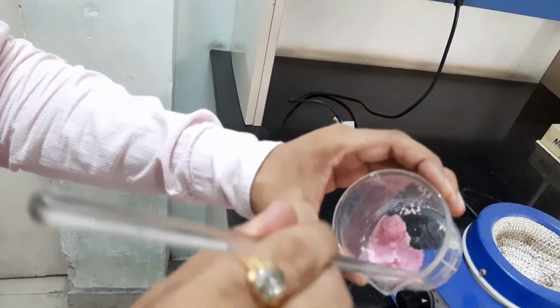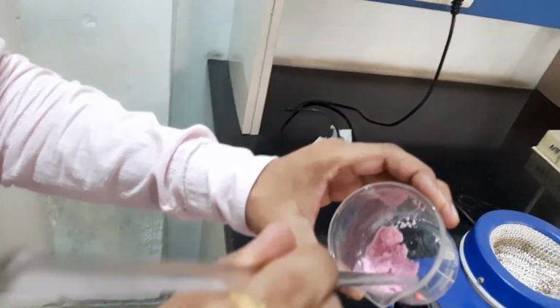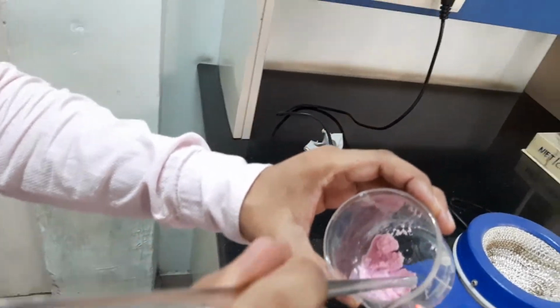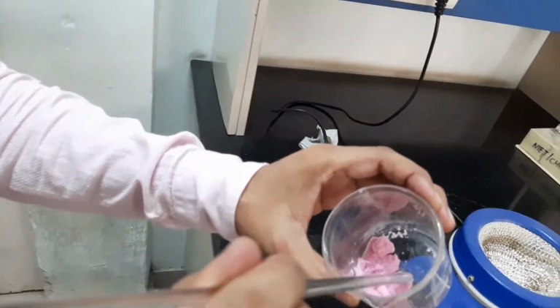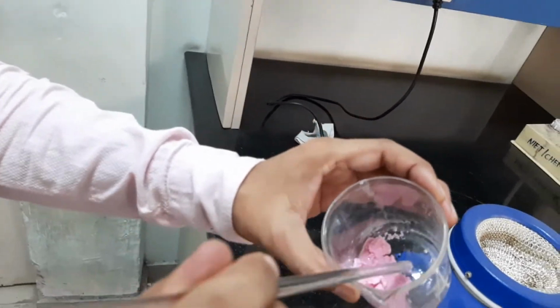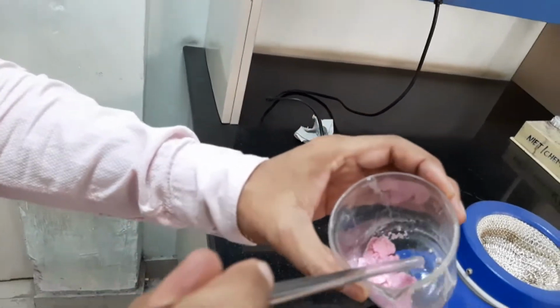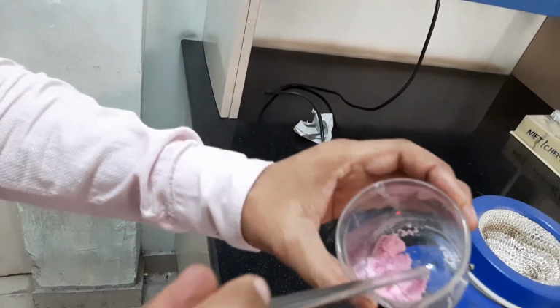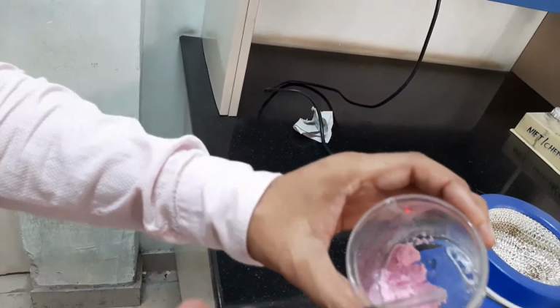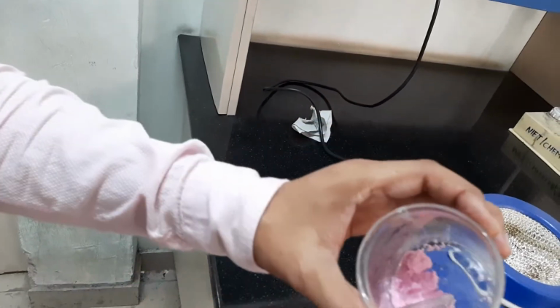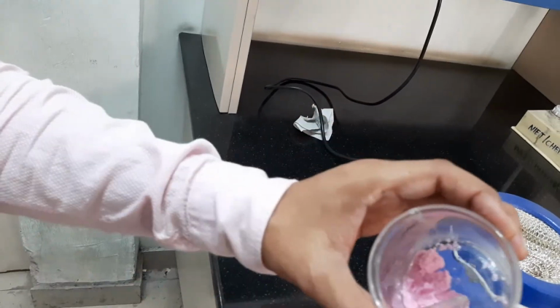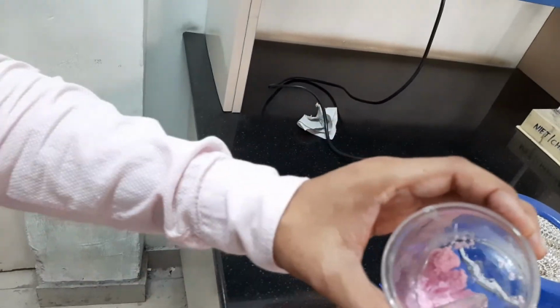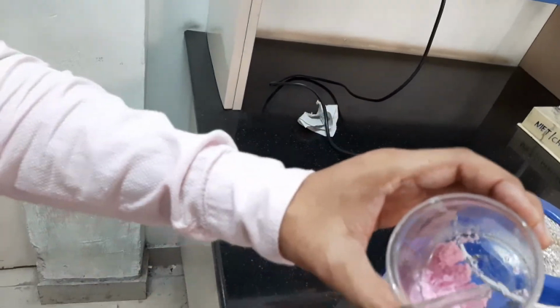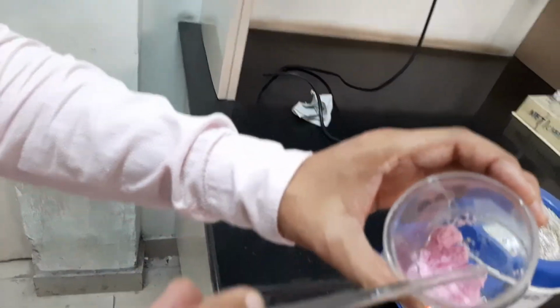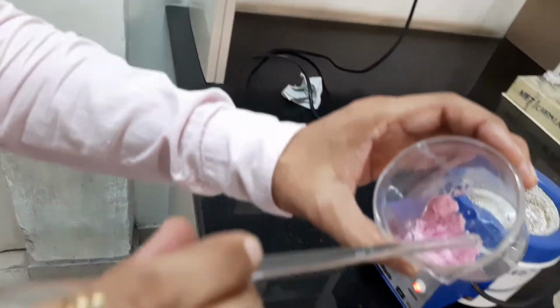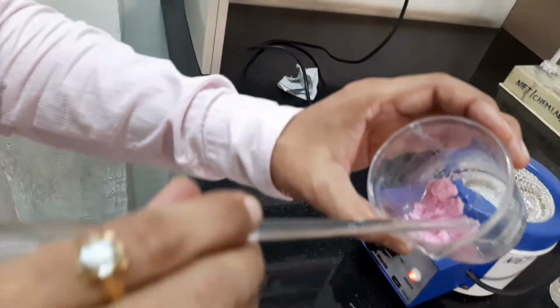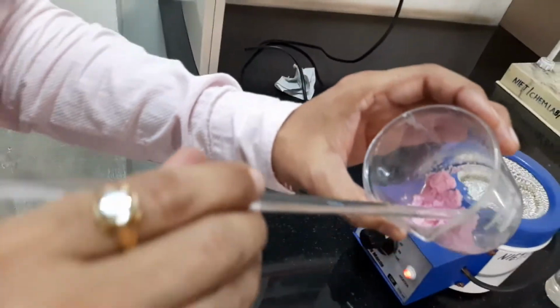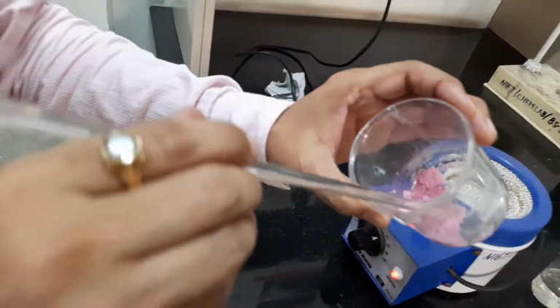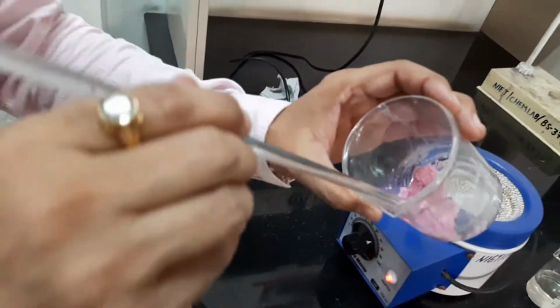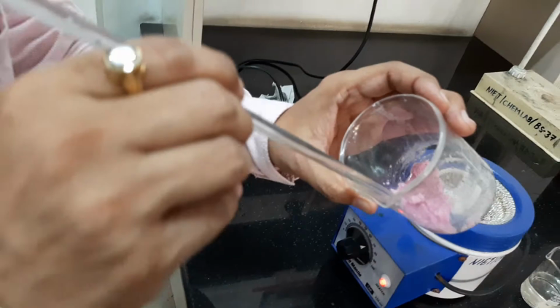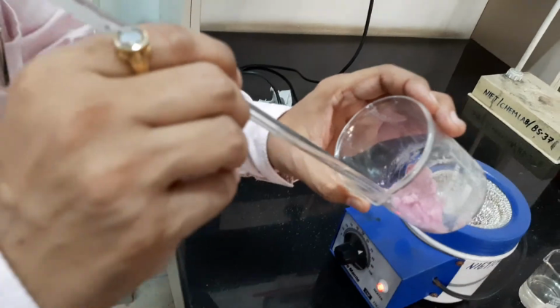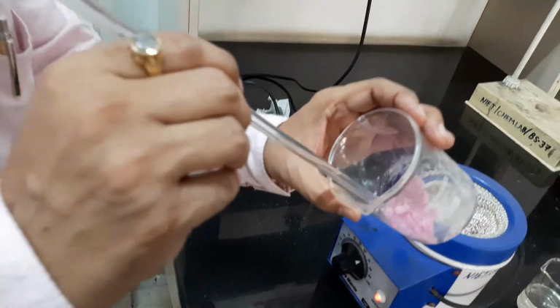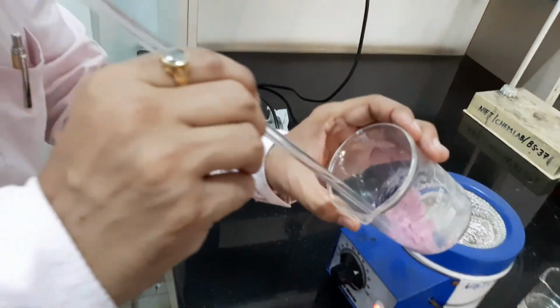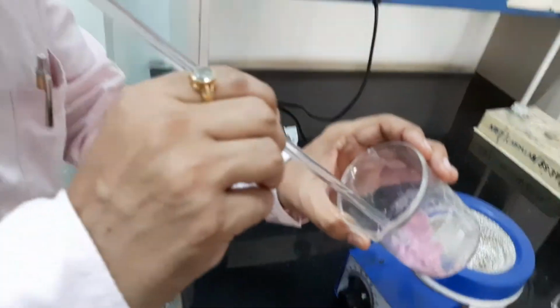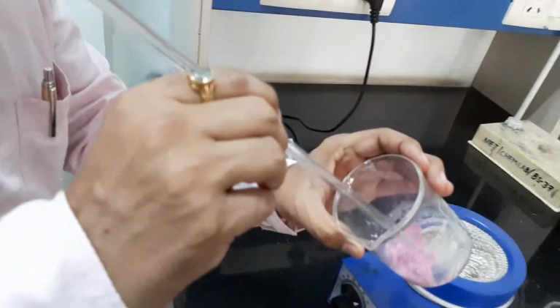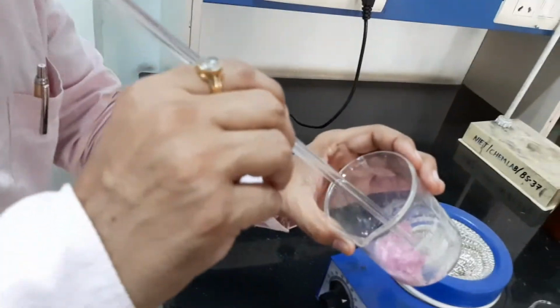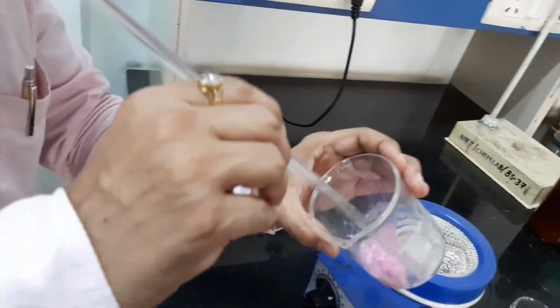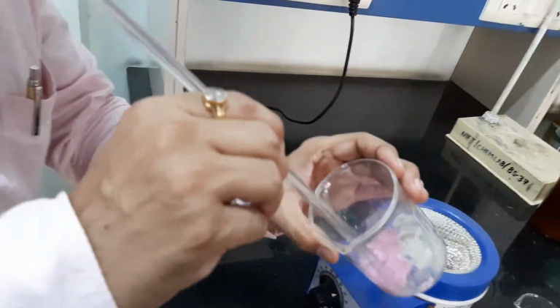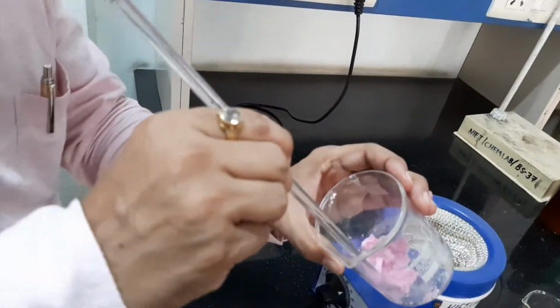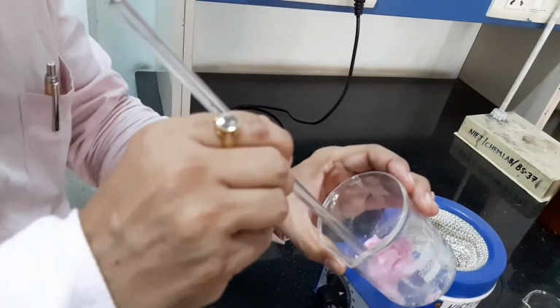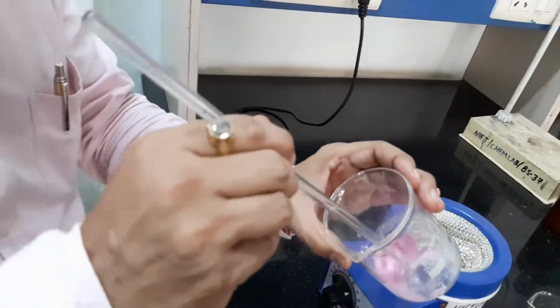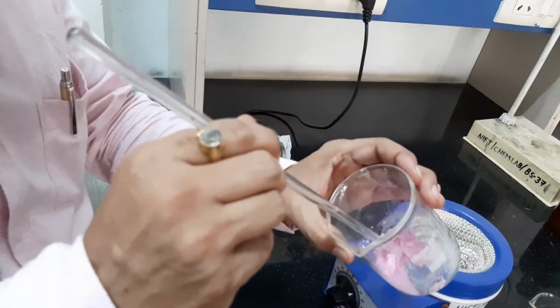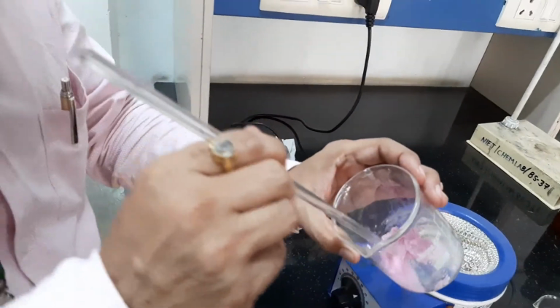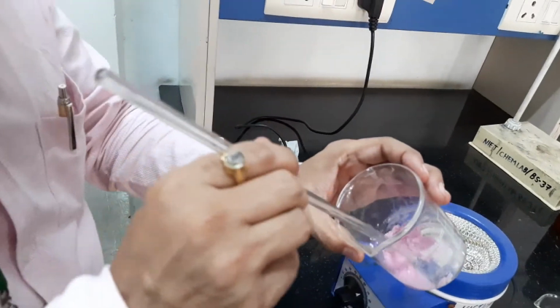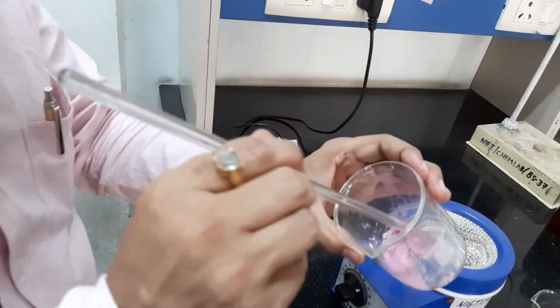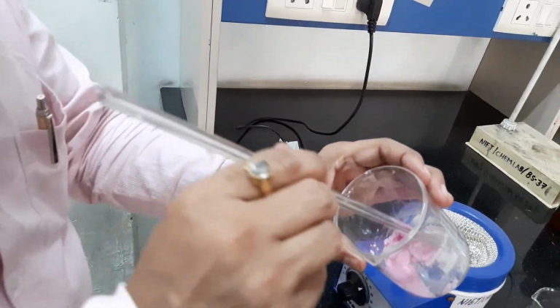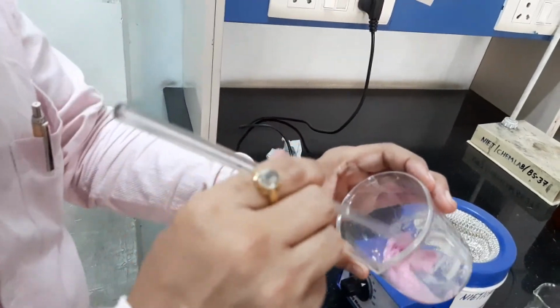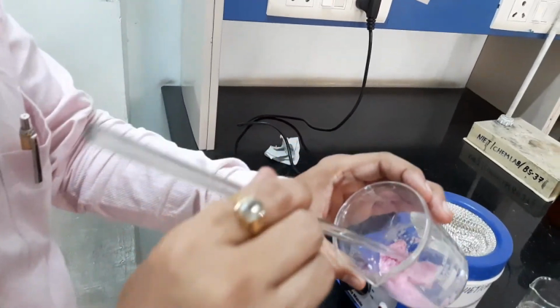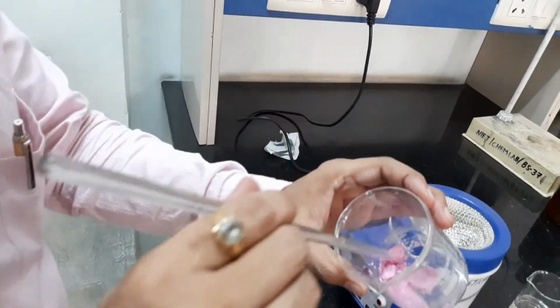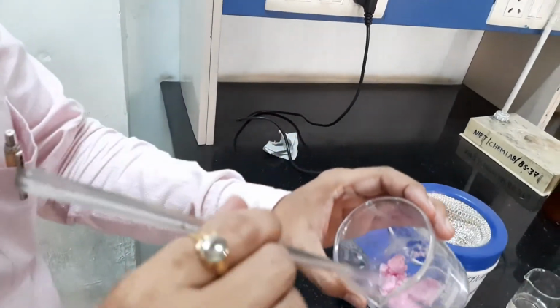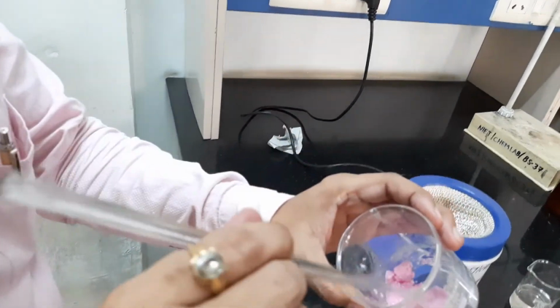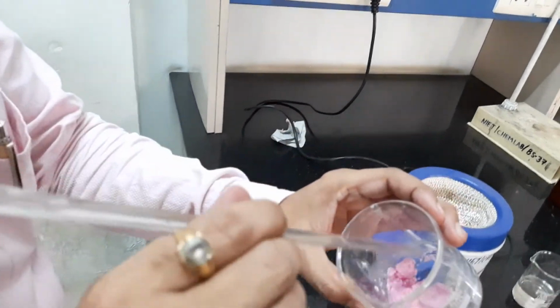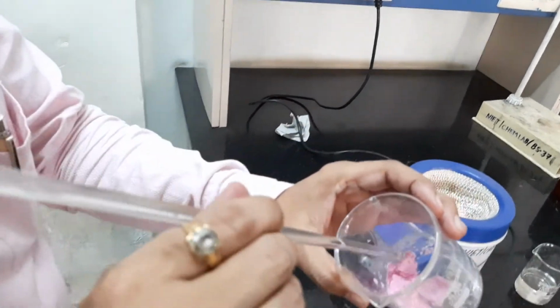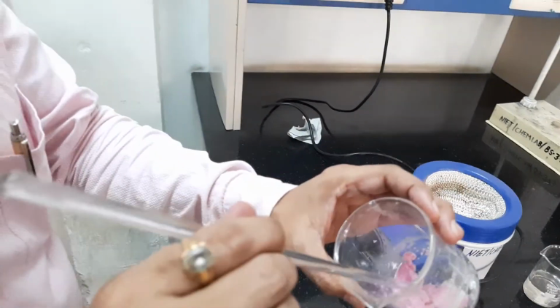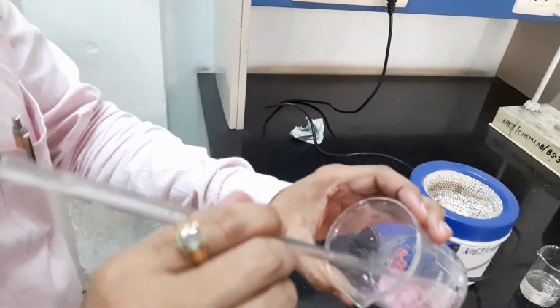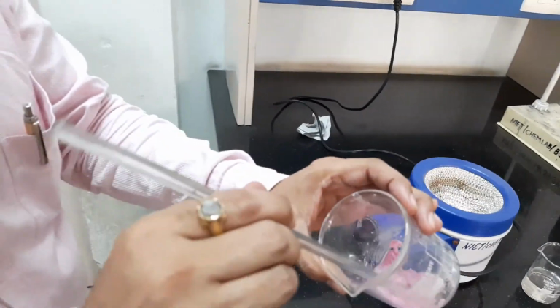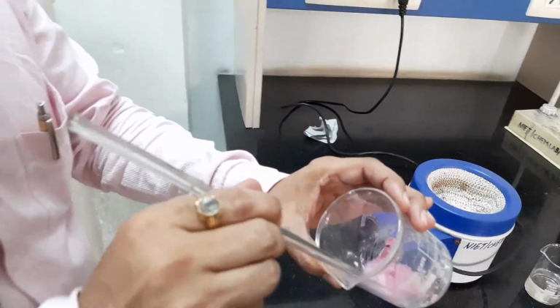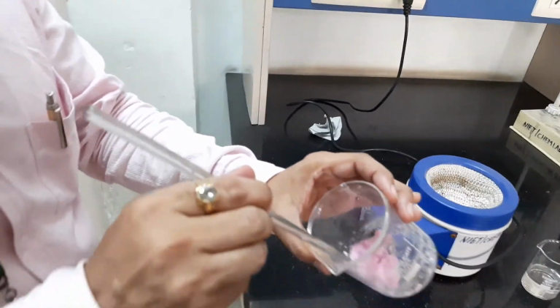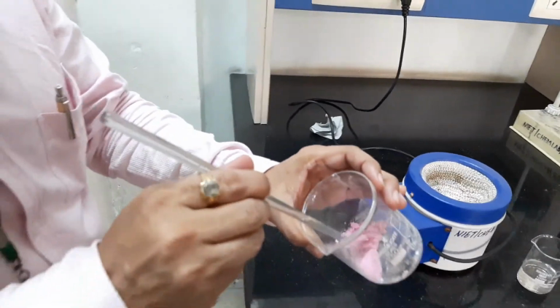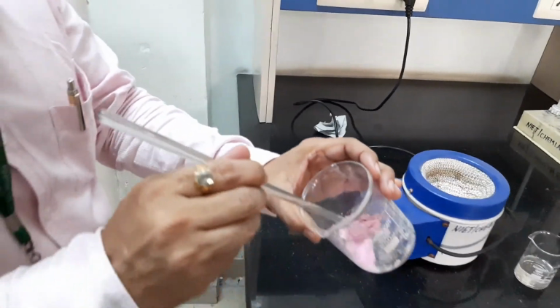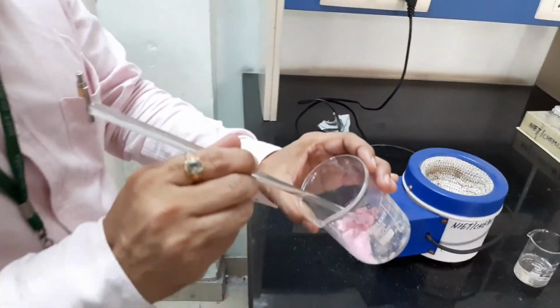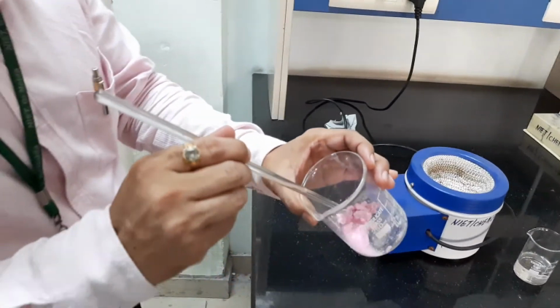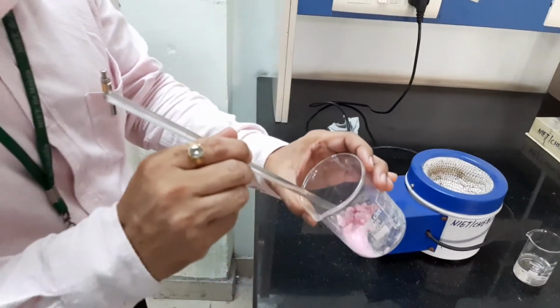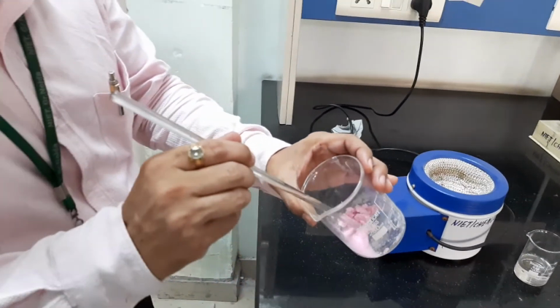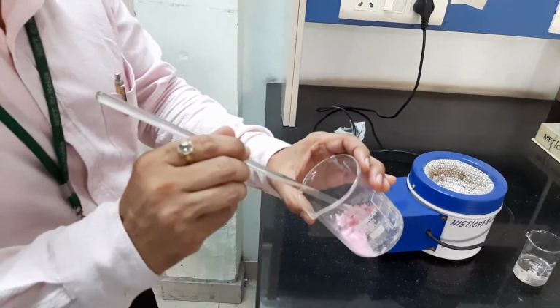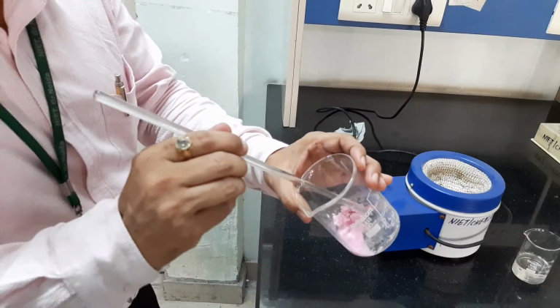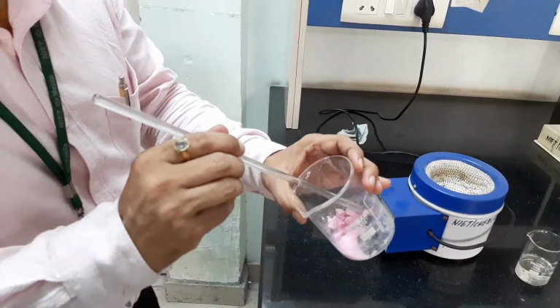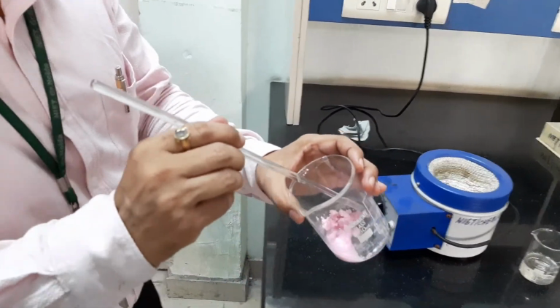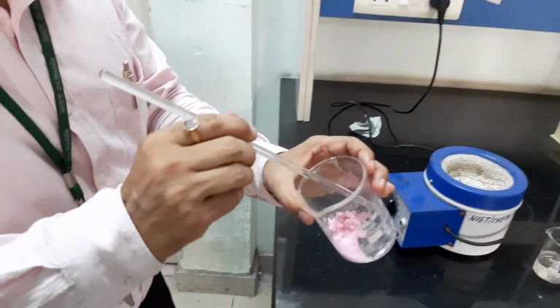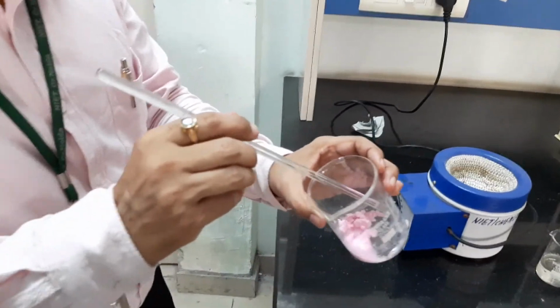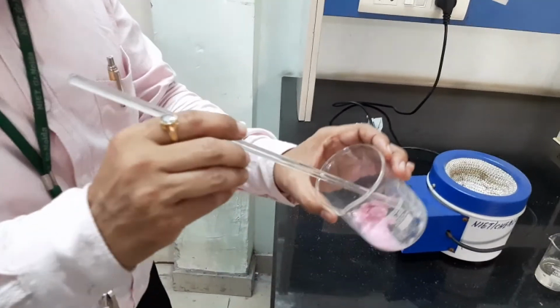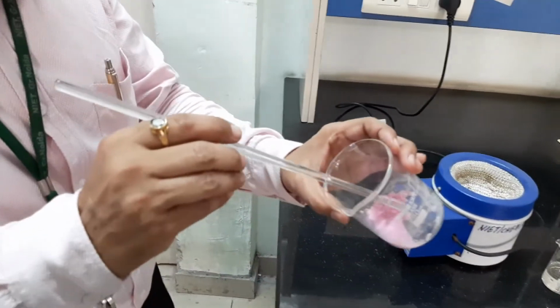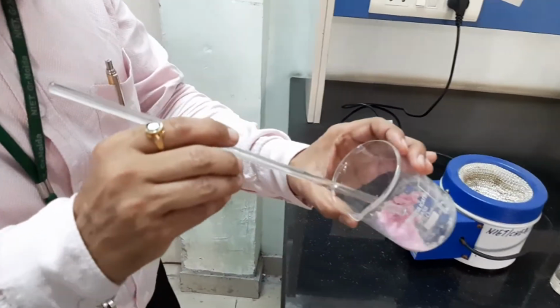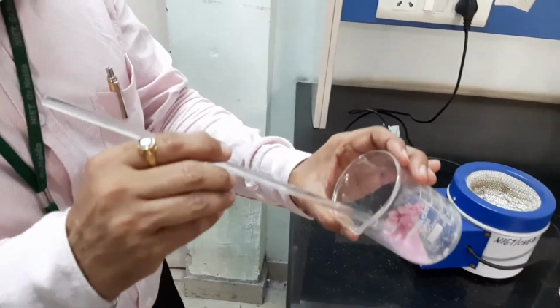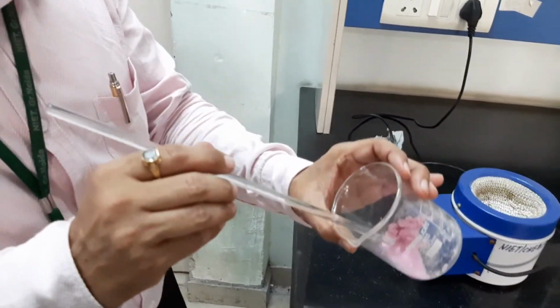Now wash the product, dry it, and wait until constant weight is achieved. Then calculate the yield.